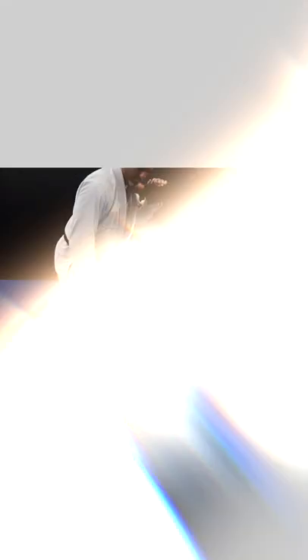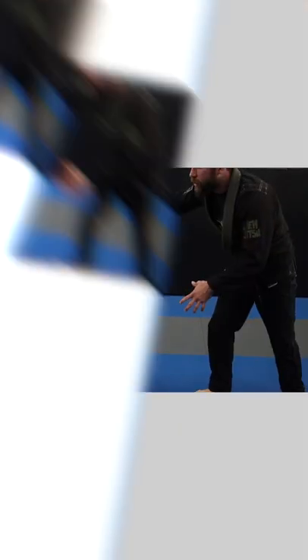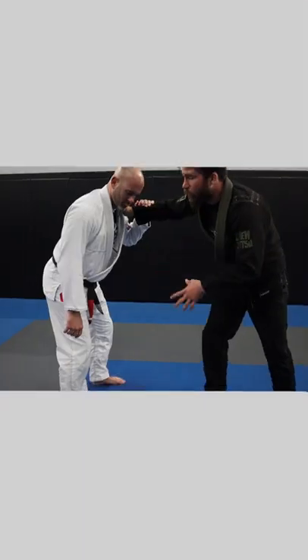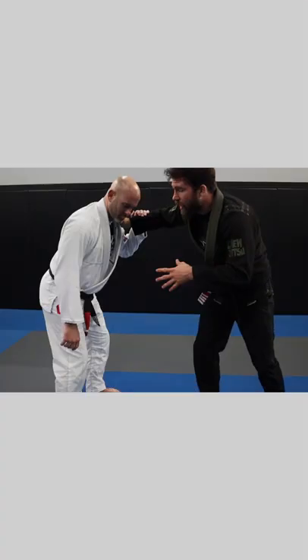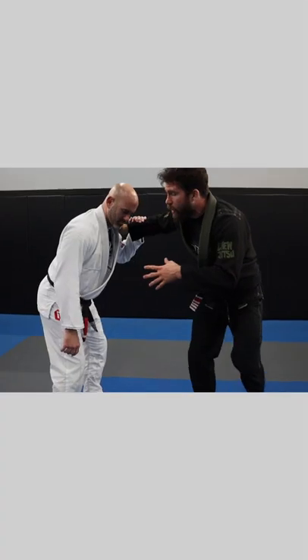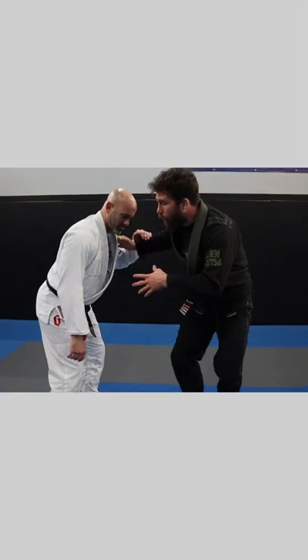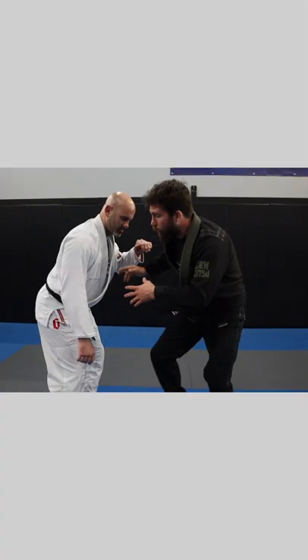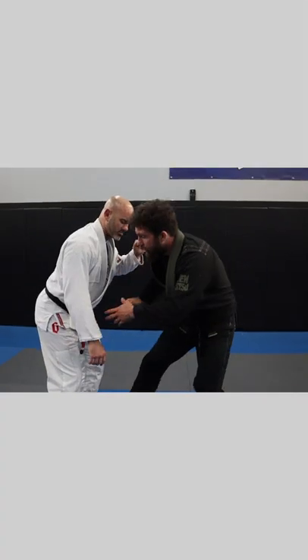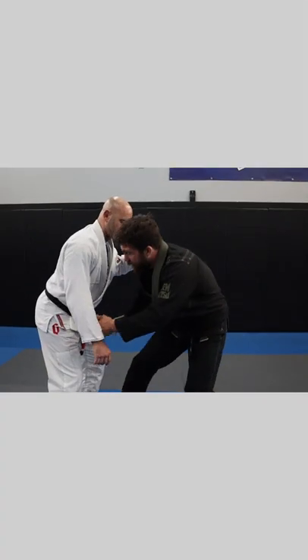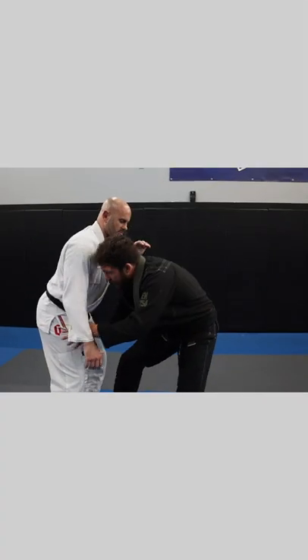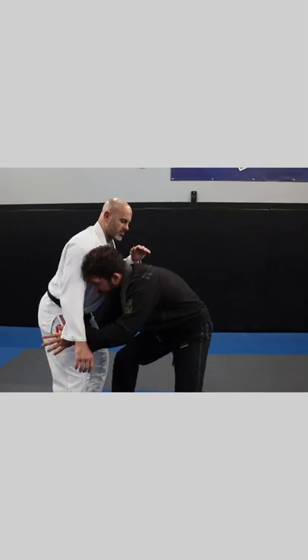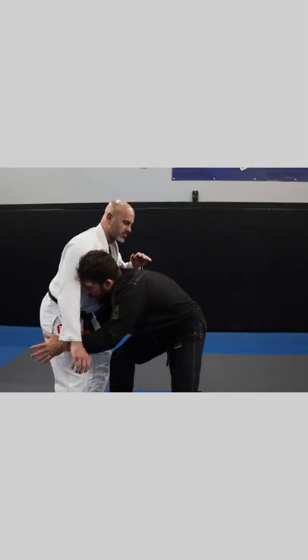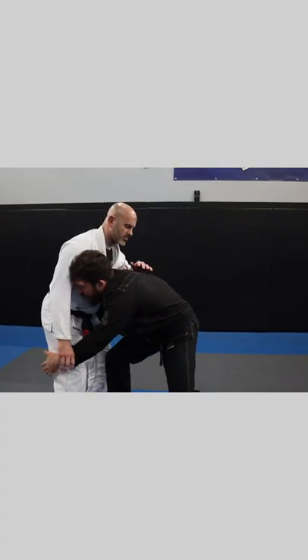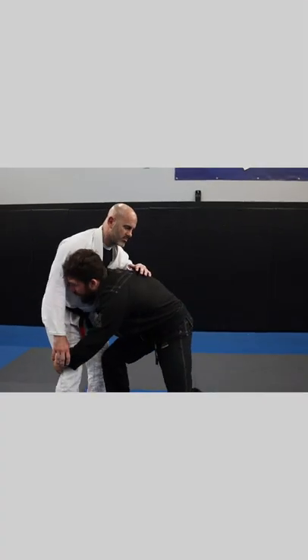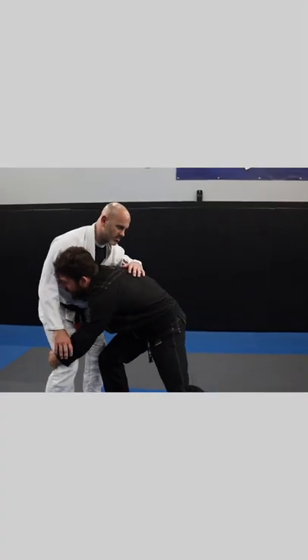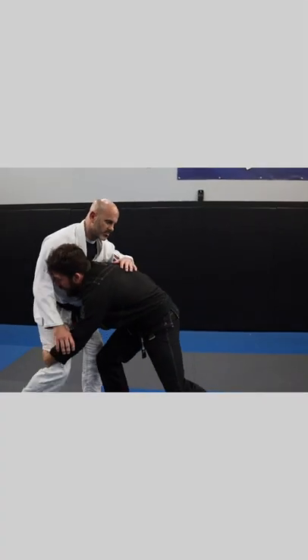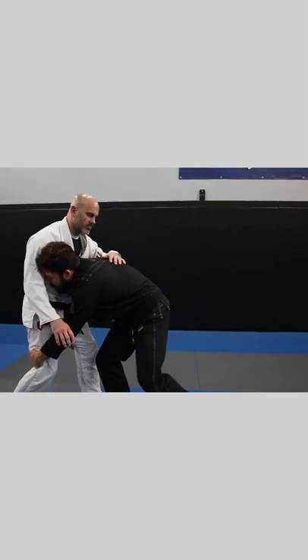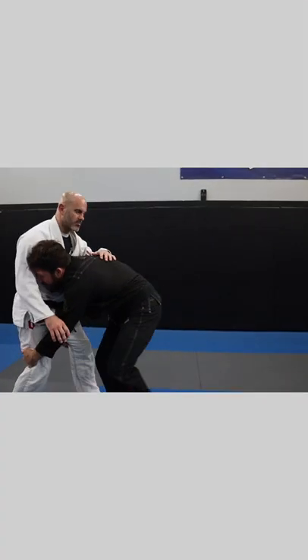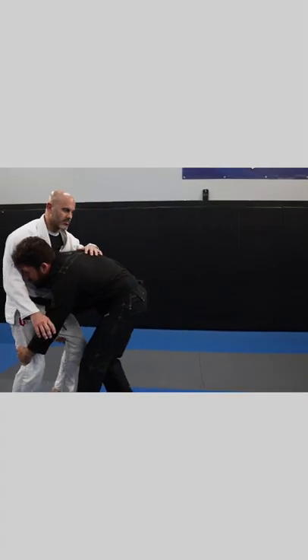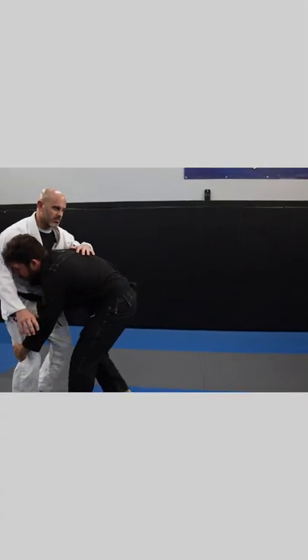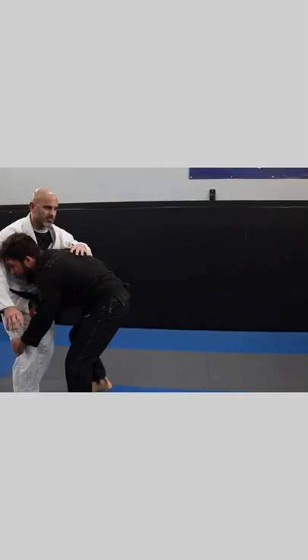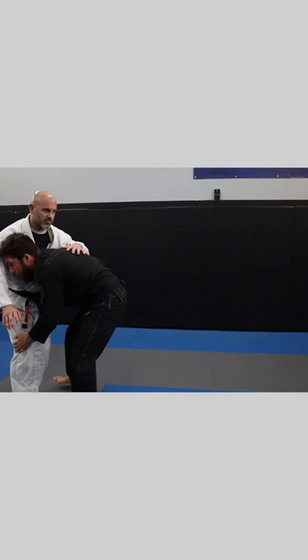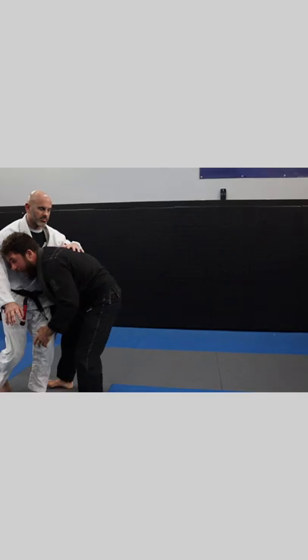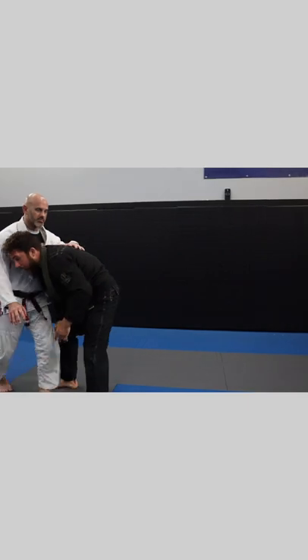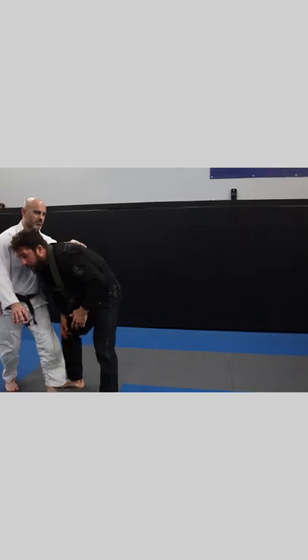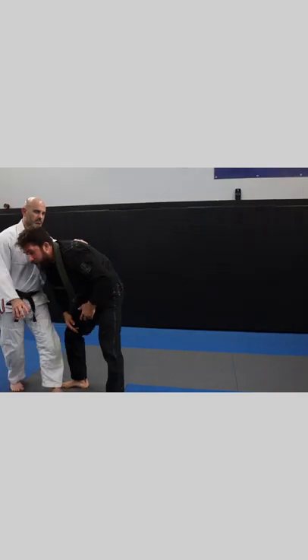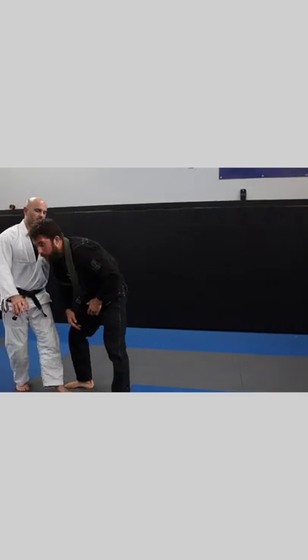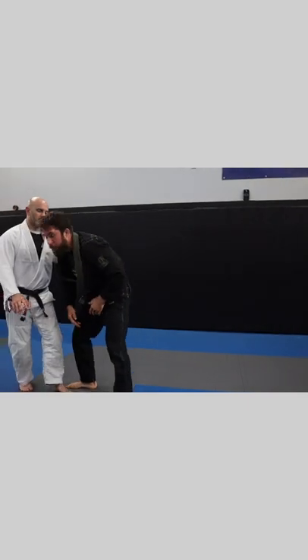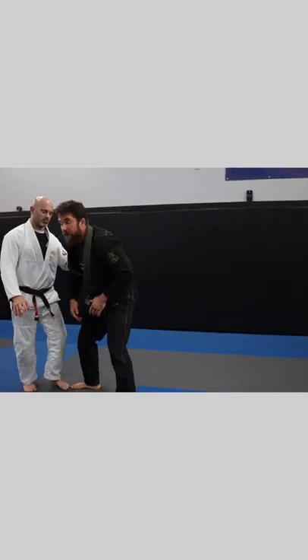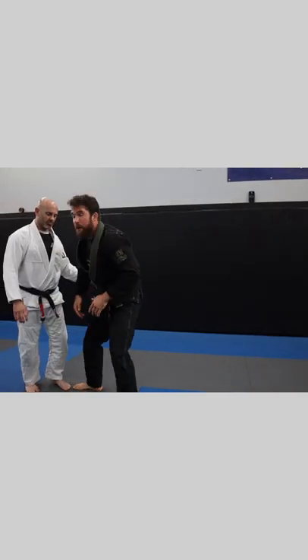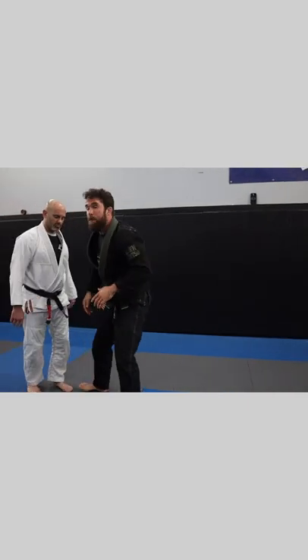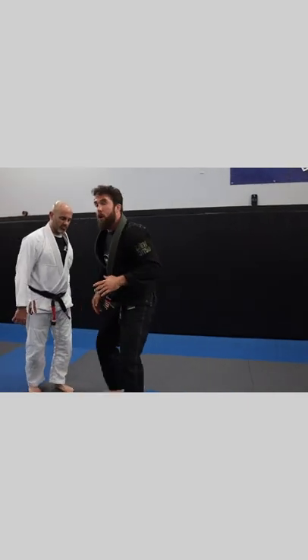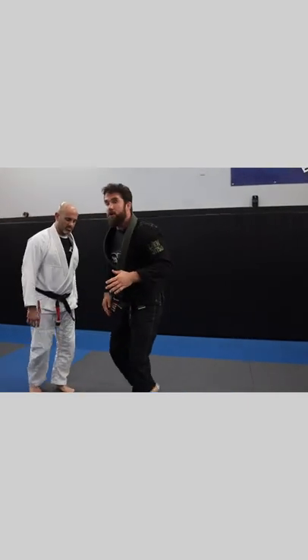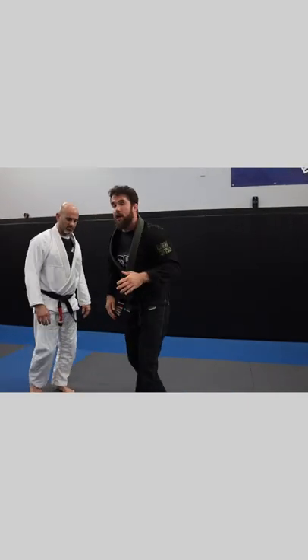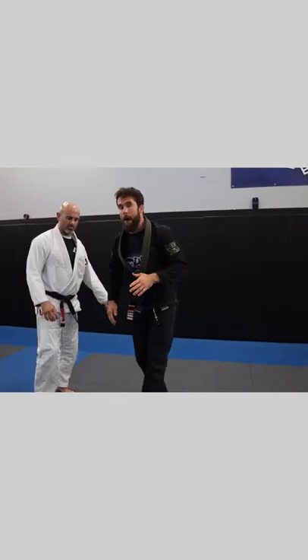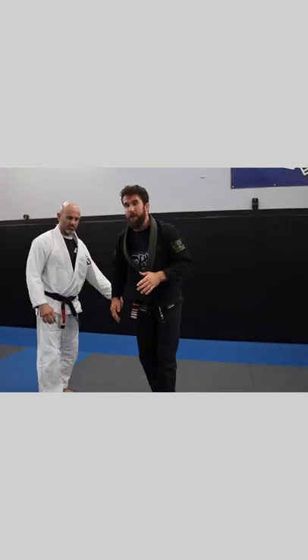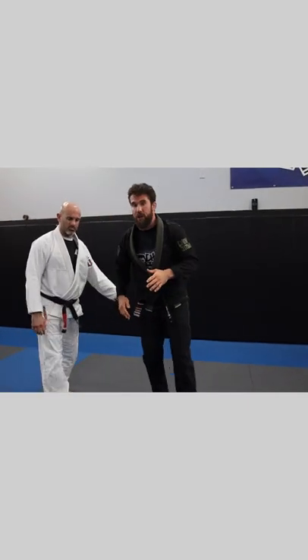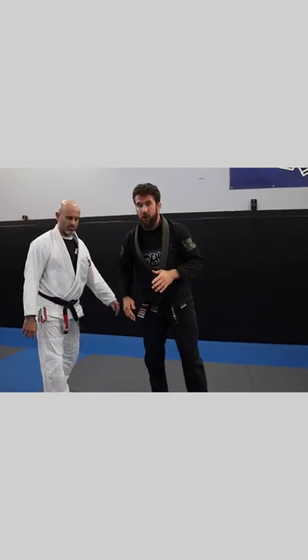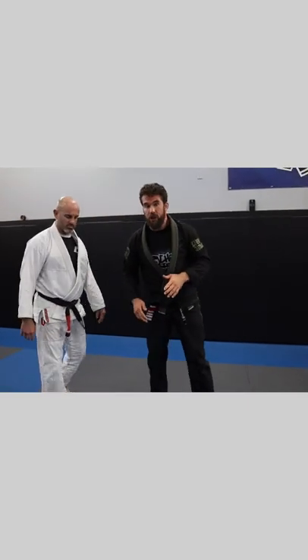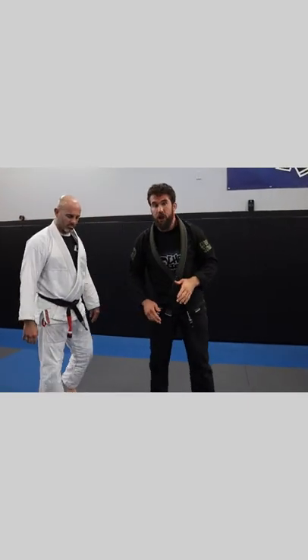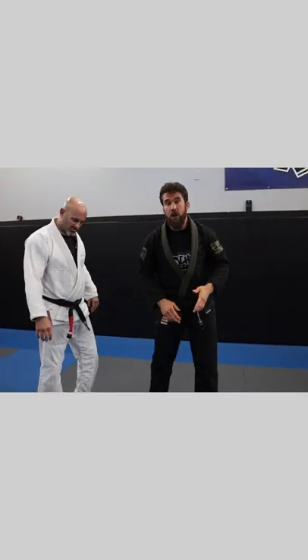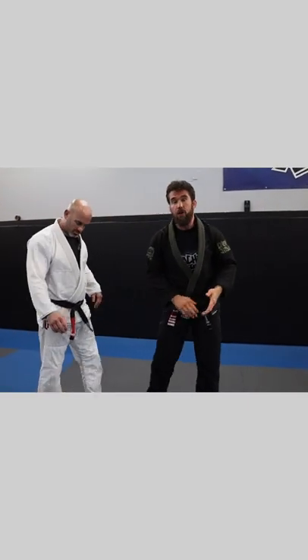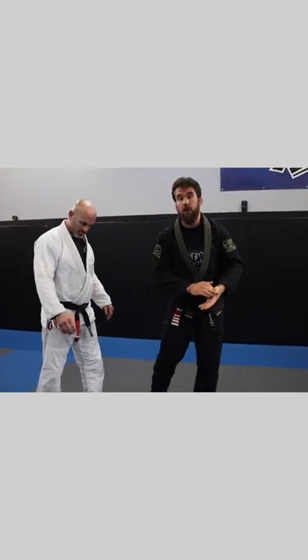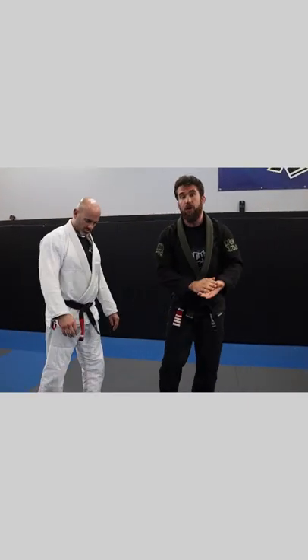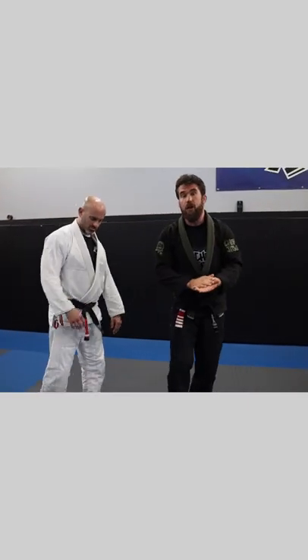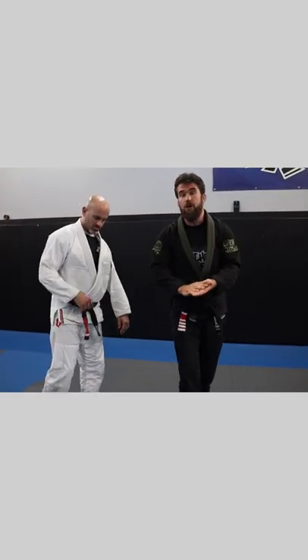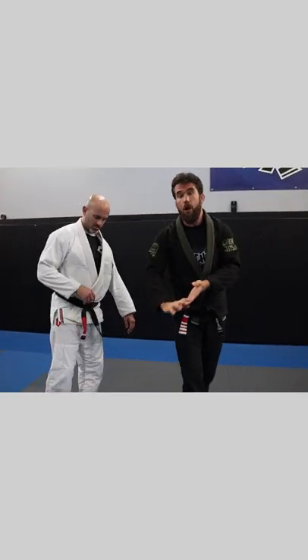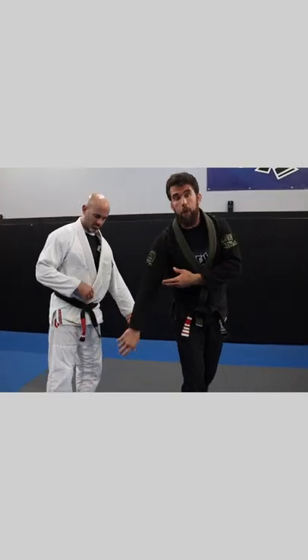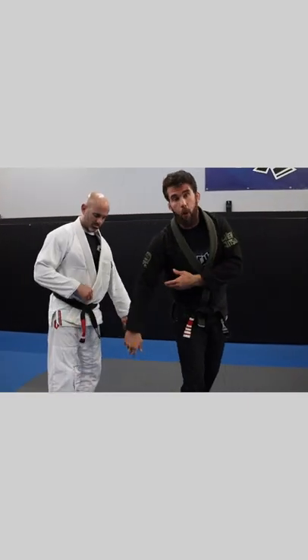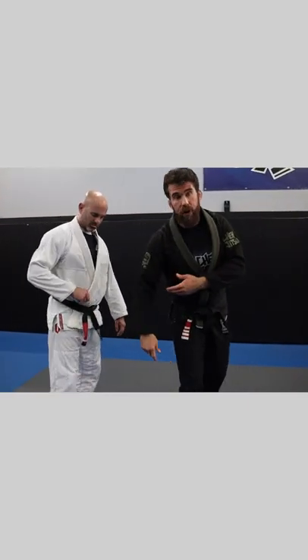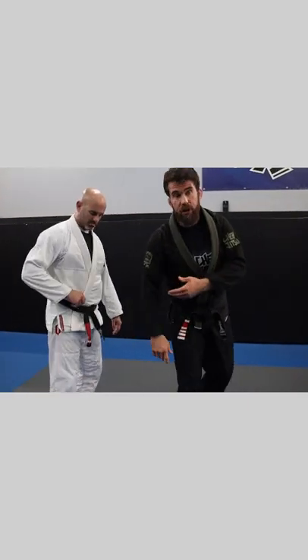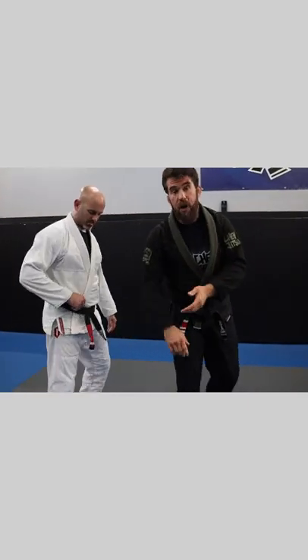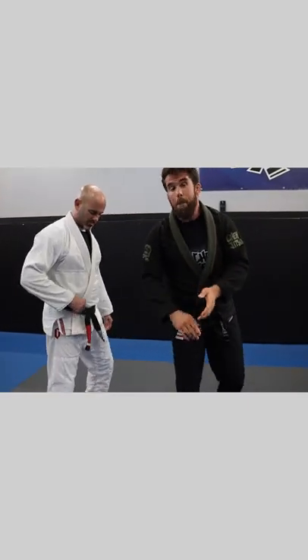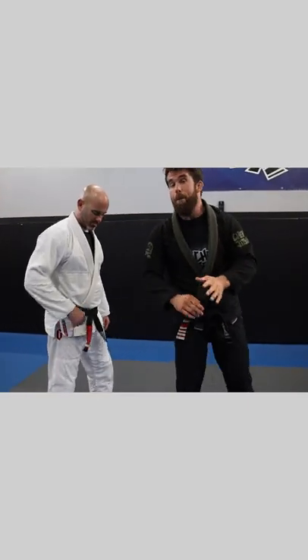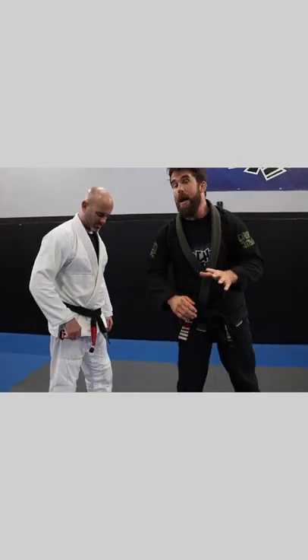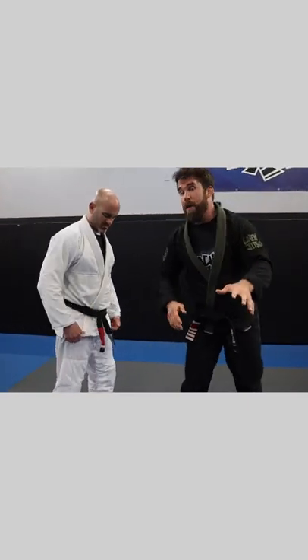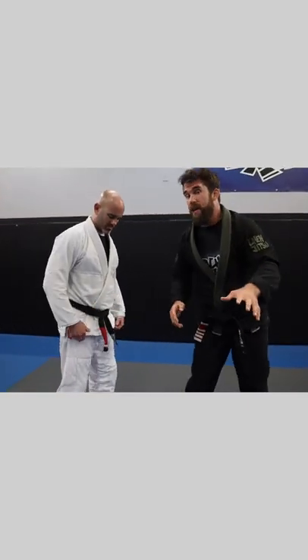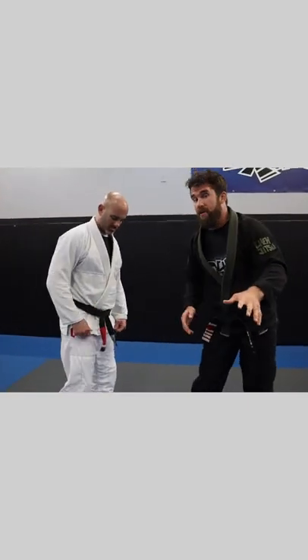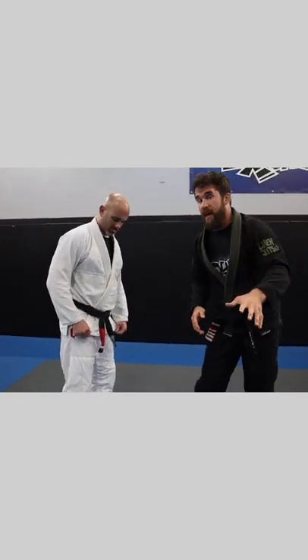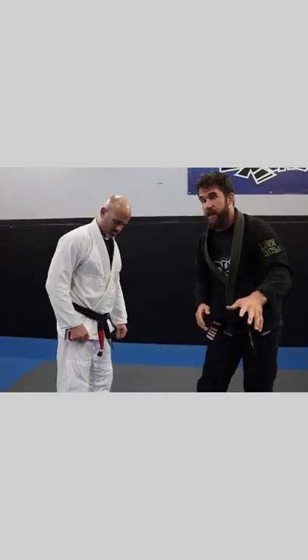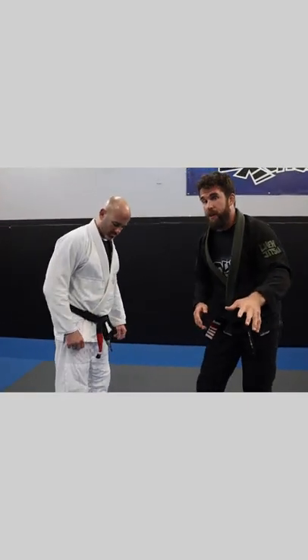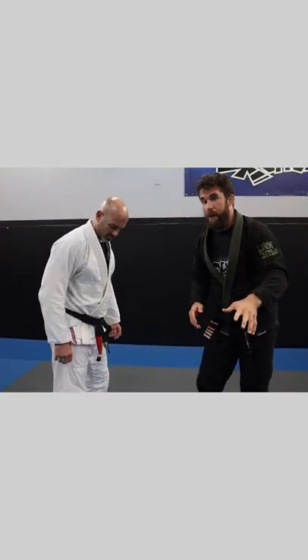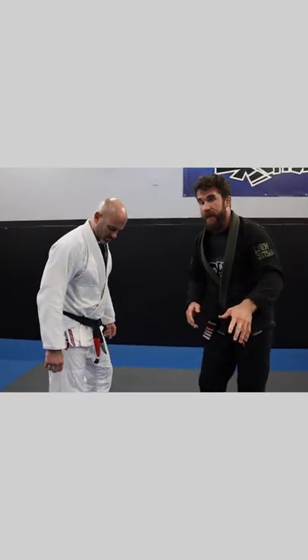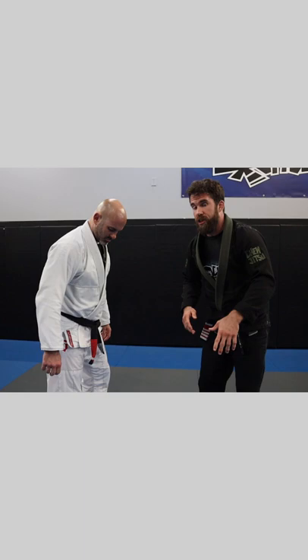So if I go for a takedown and I take him down out of bounds, in most competitions you'll either get no points, or maybe an advantage at best.